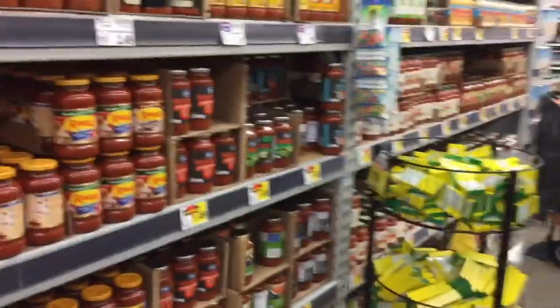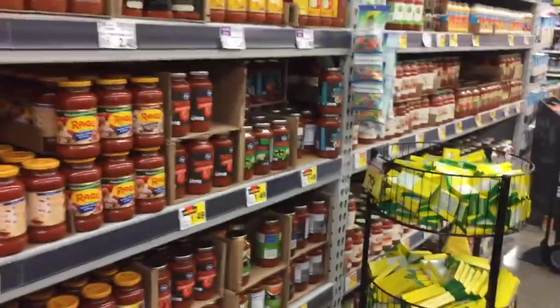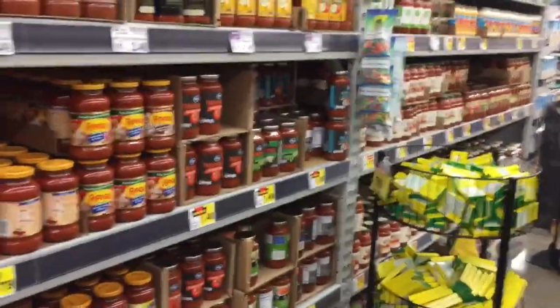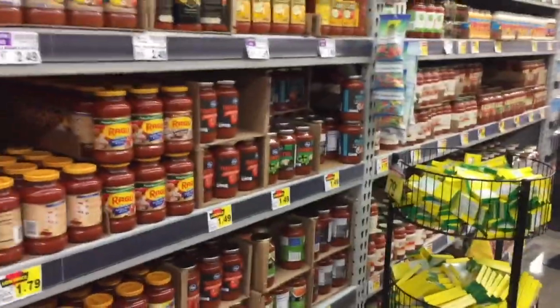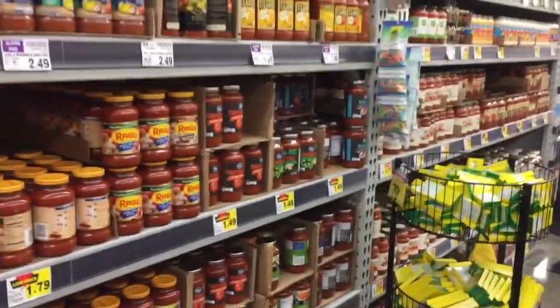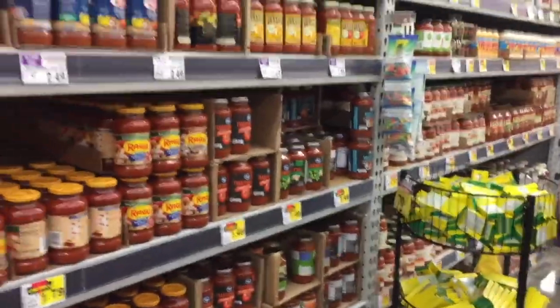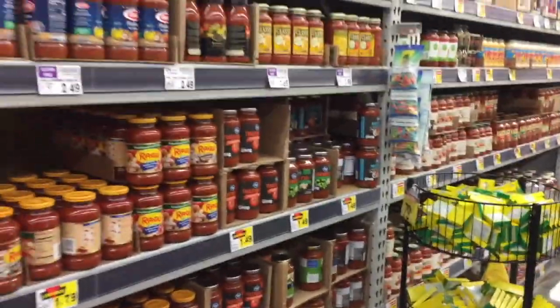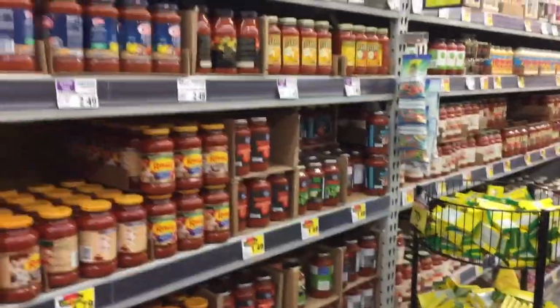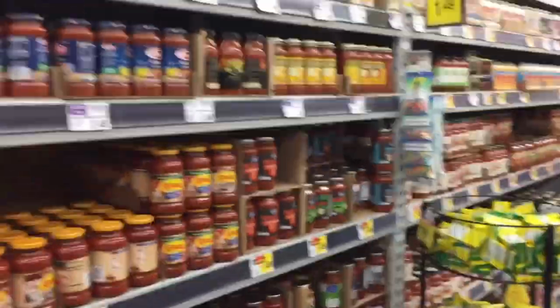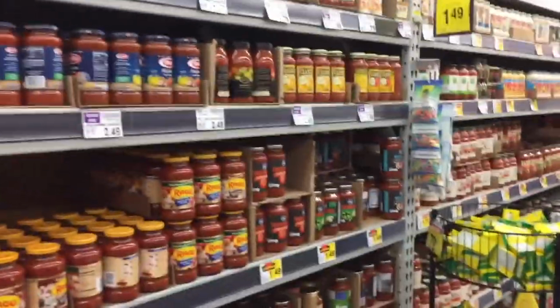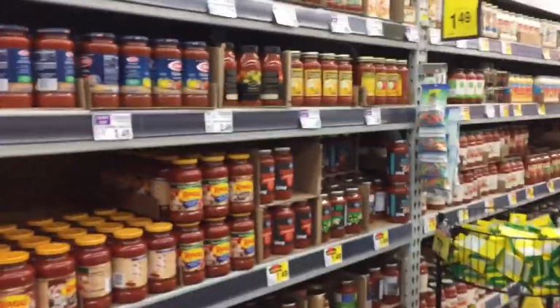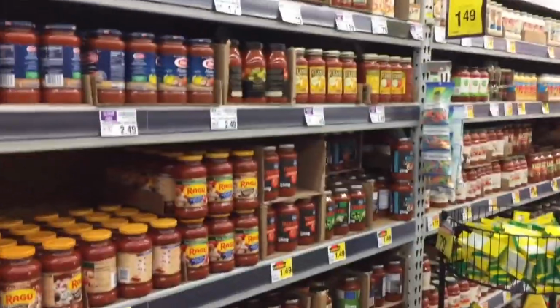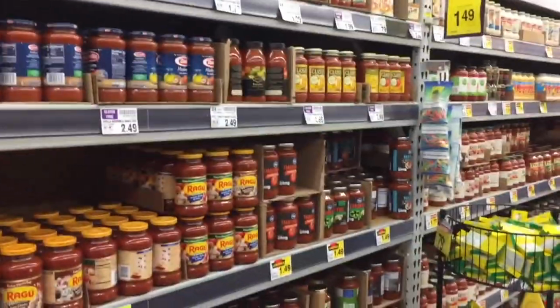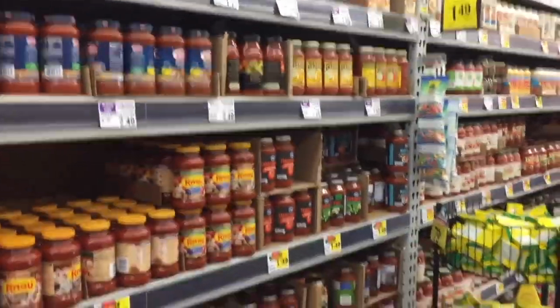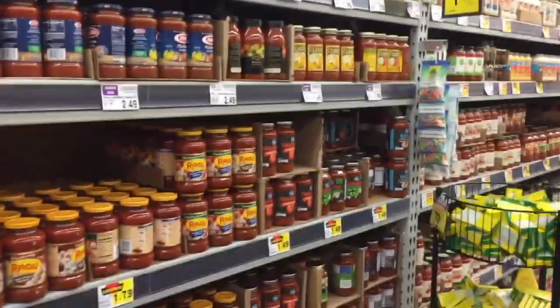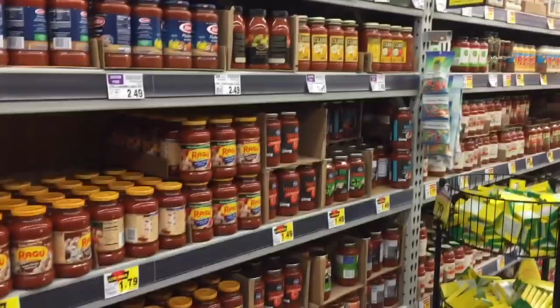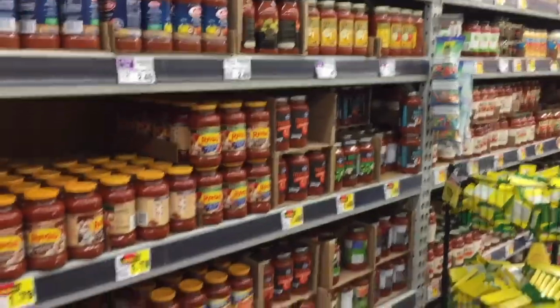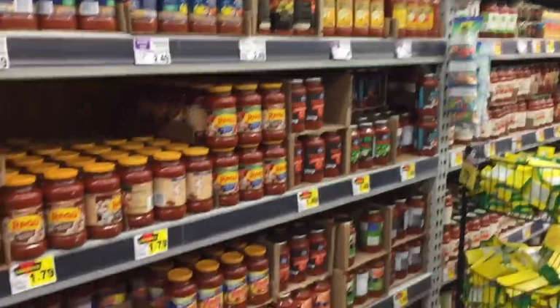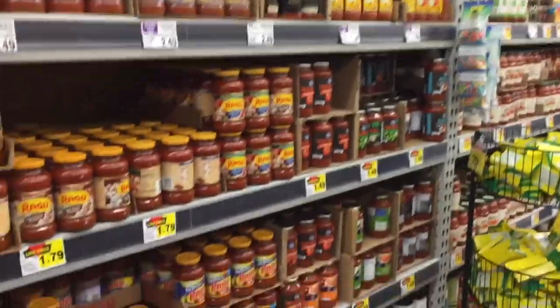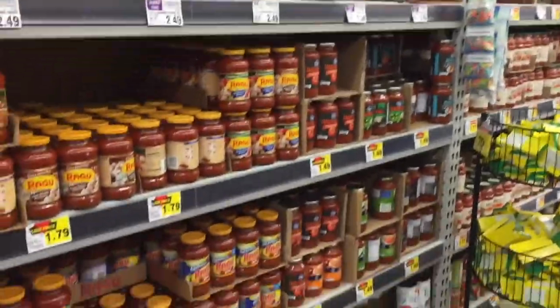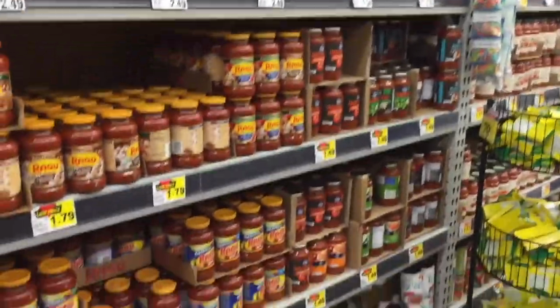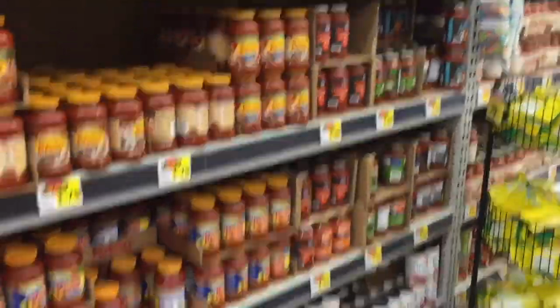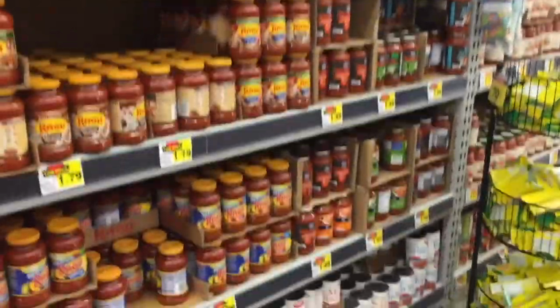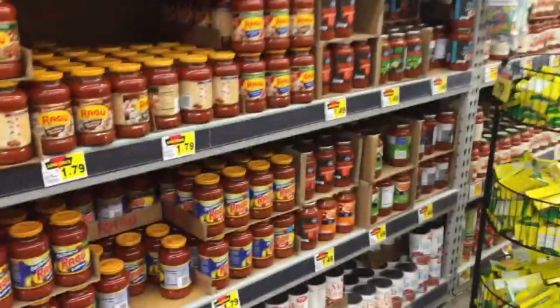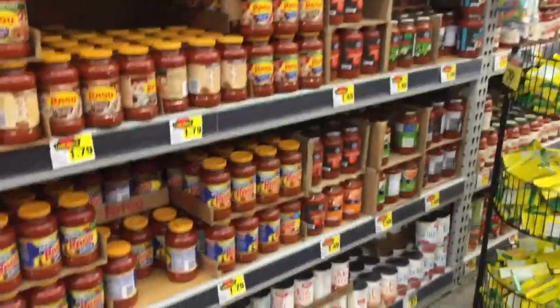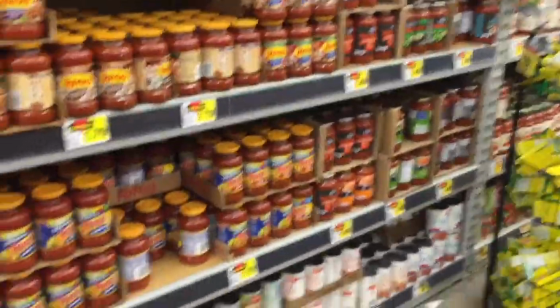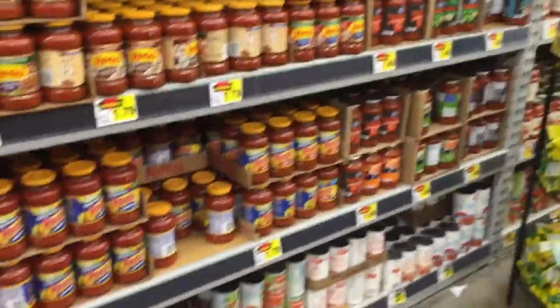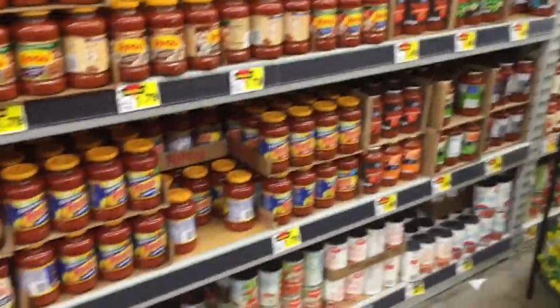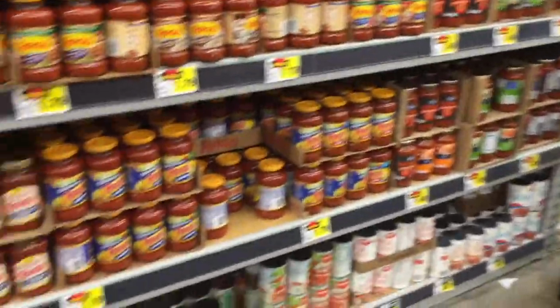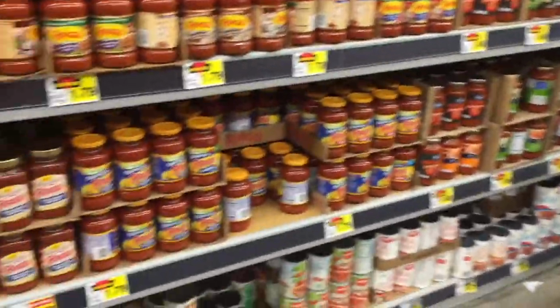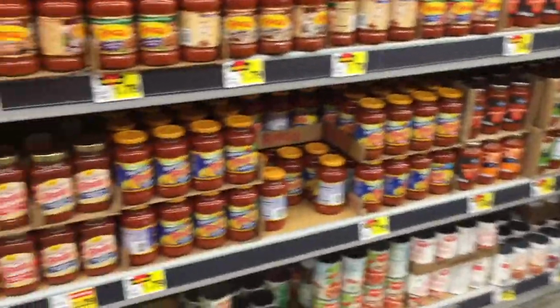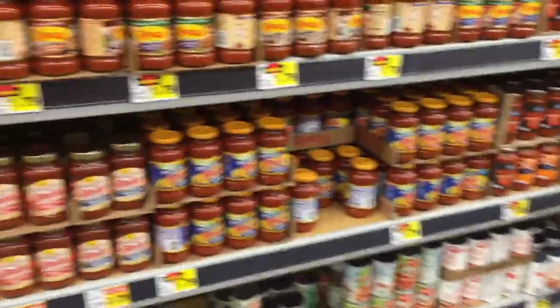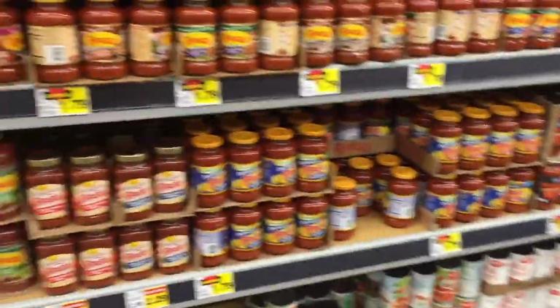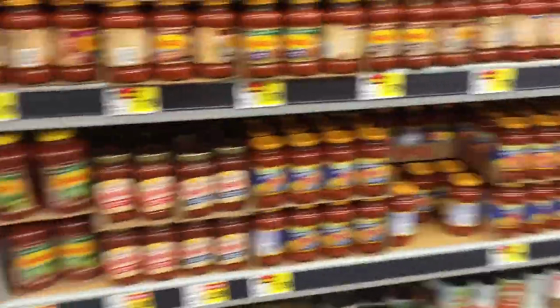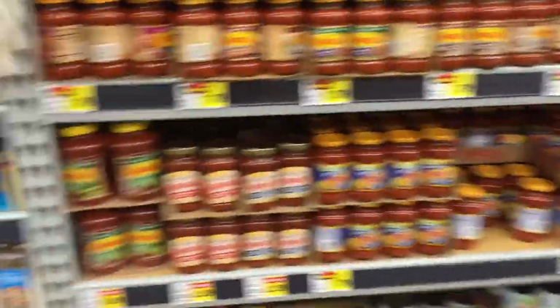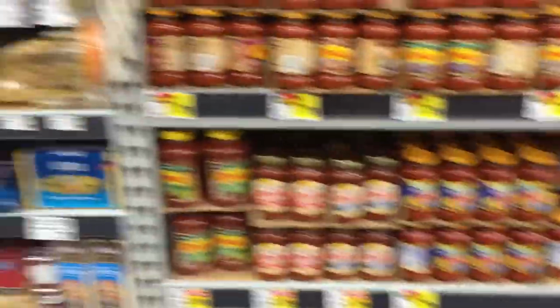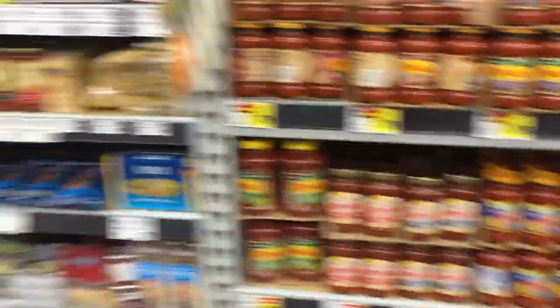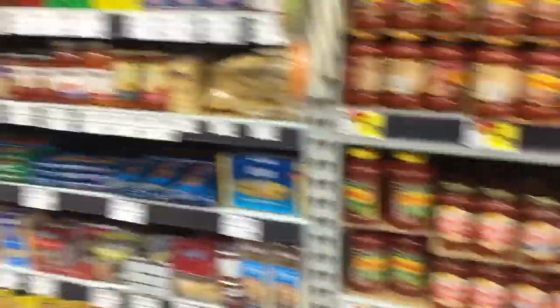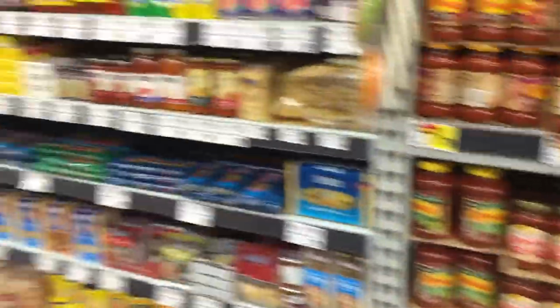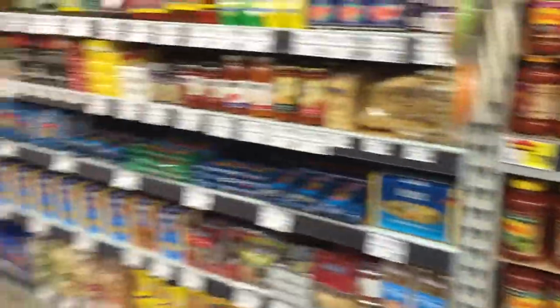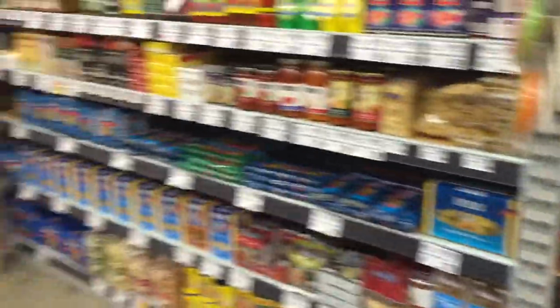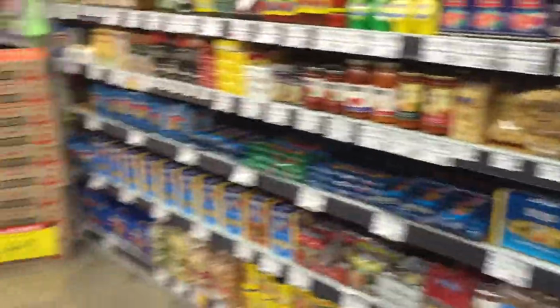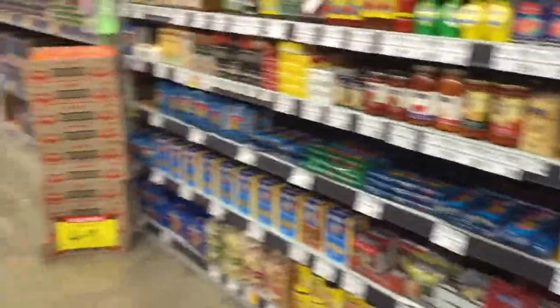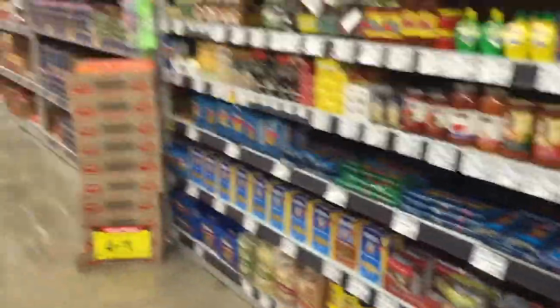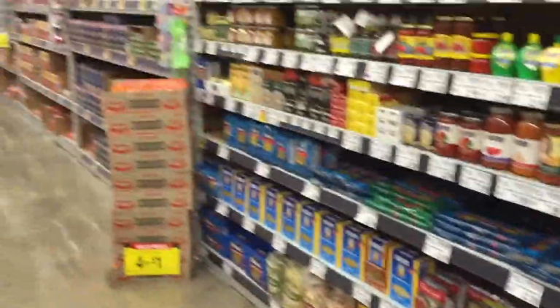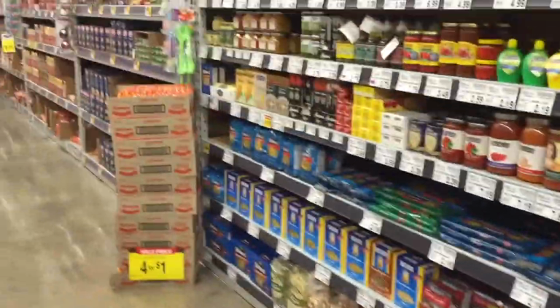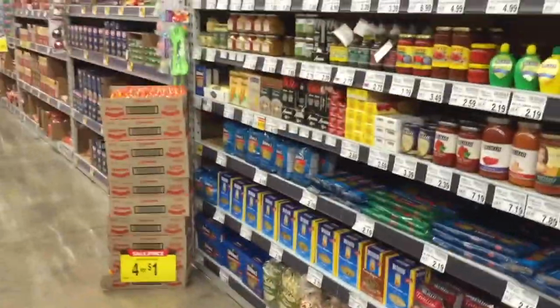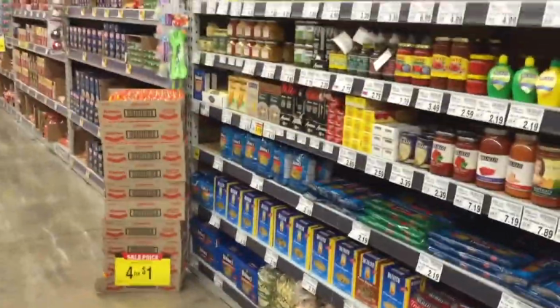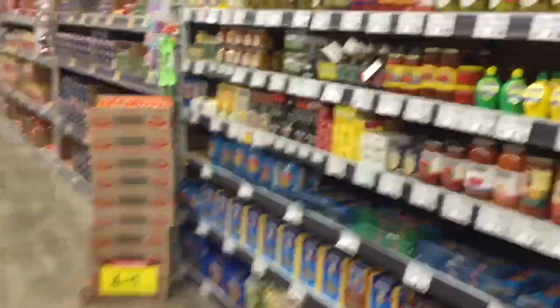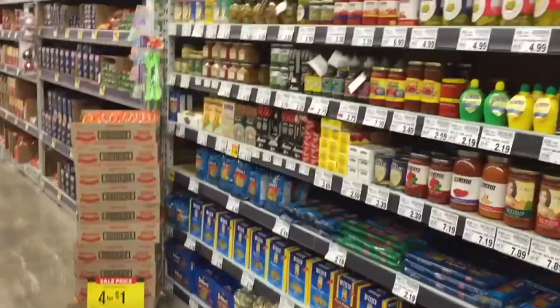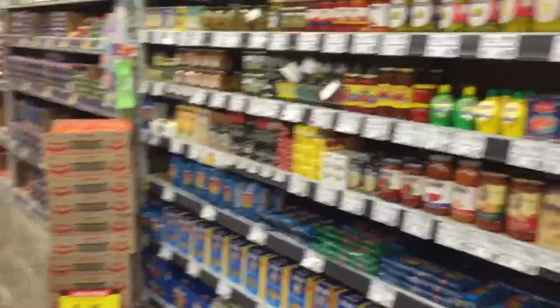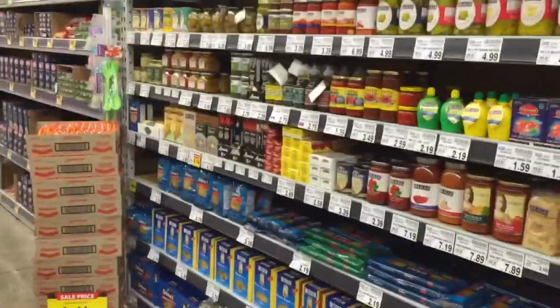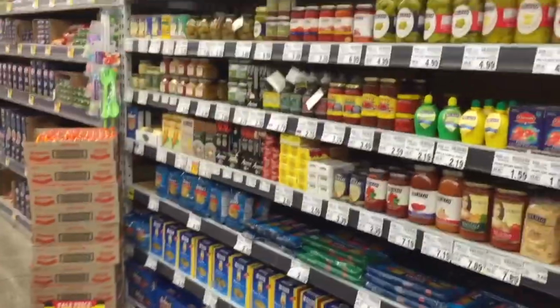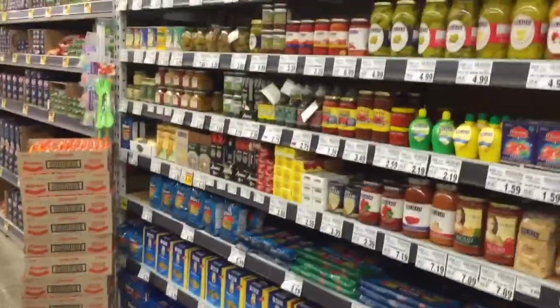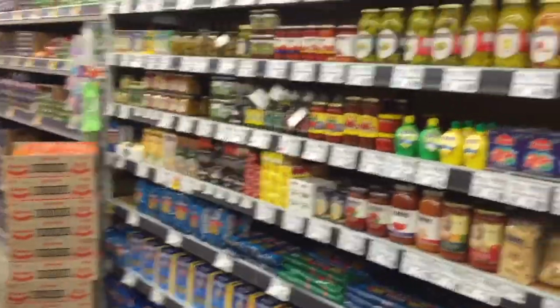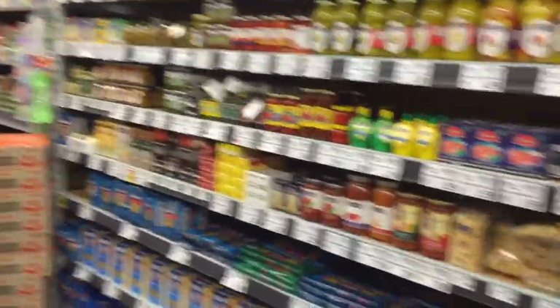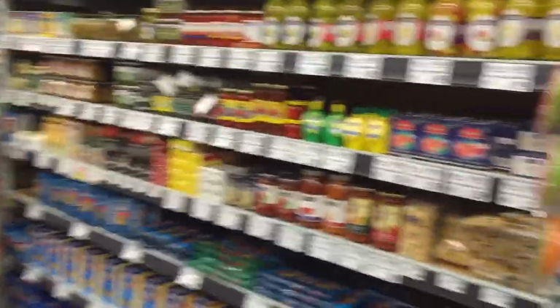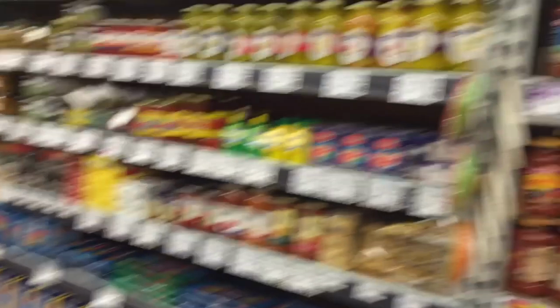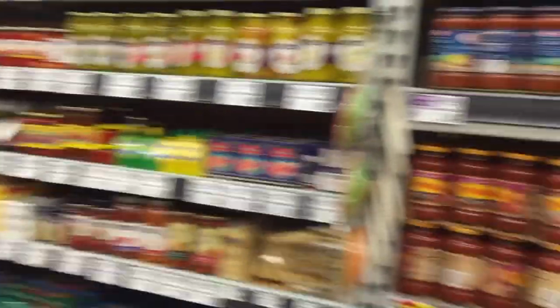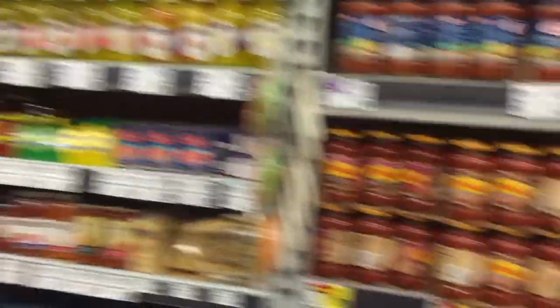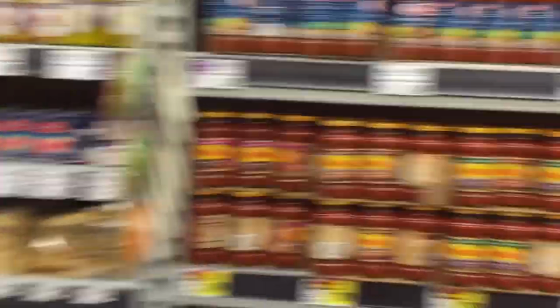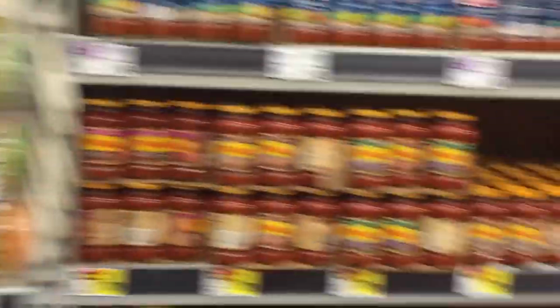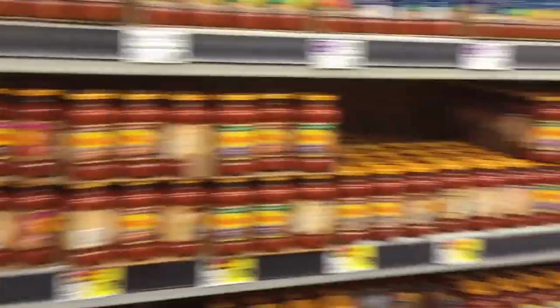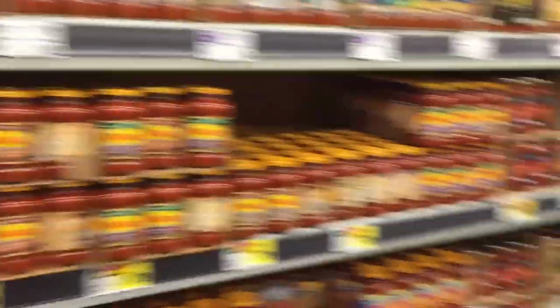Pasta sauce is another thing that goes on sale all the time, as well as pasta noodles.